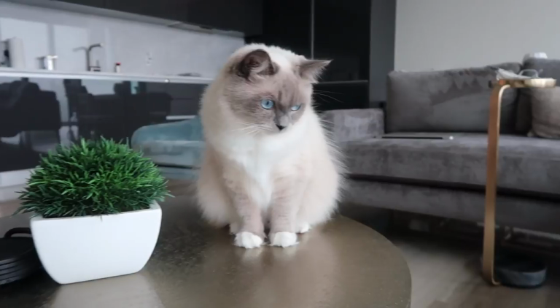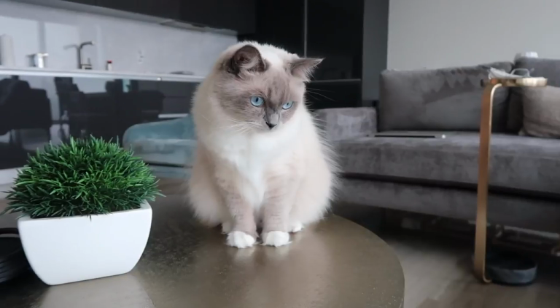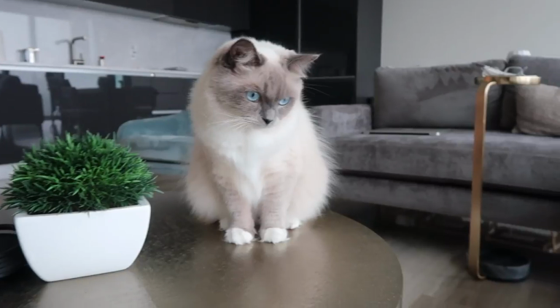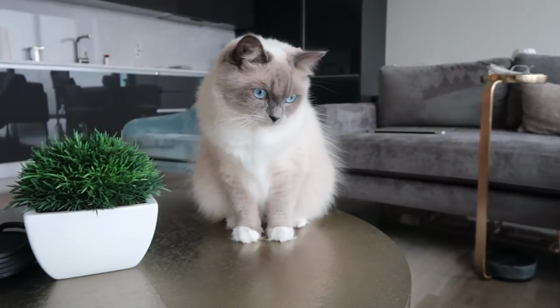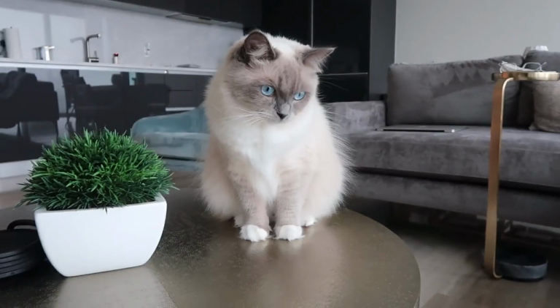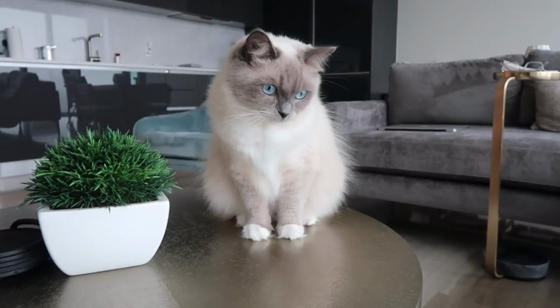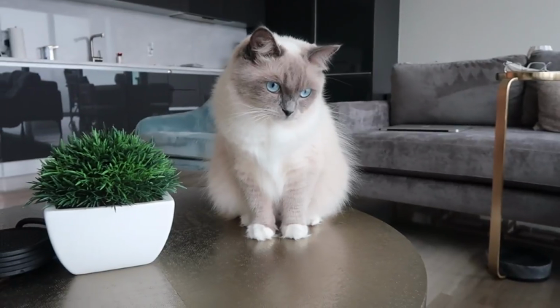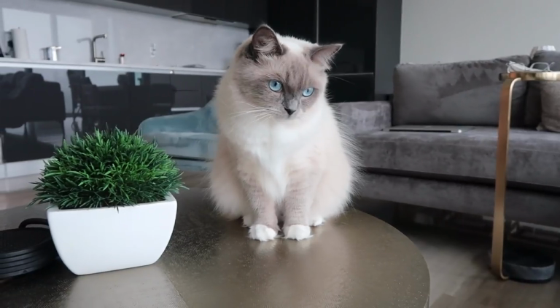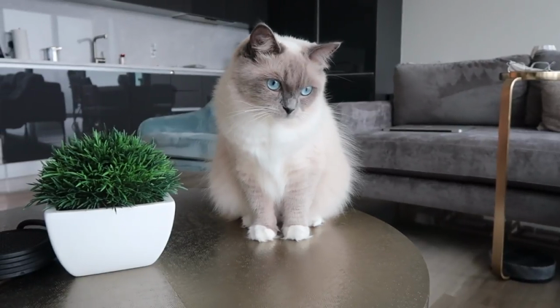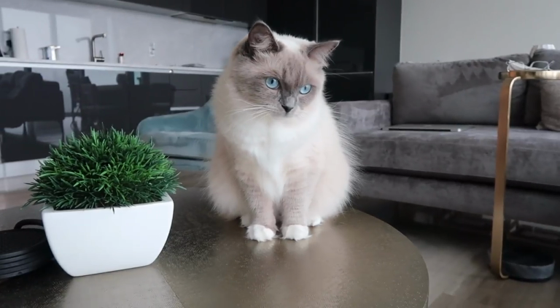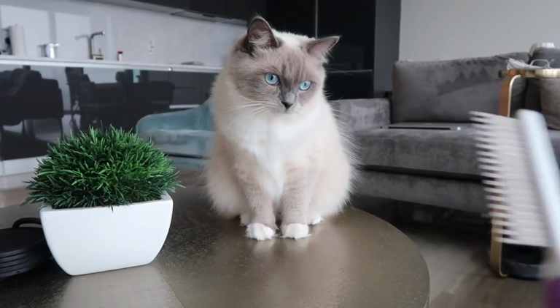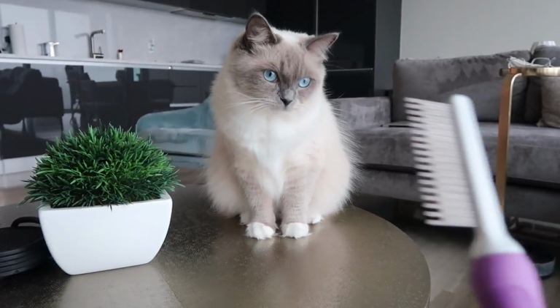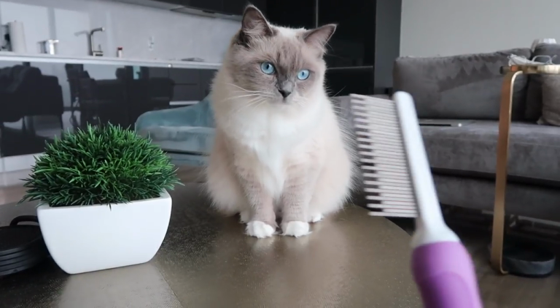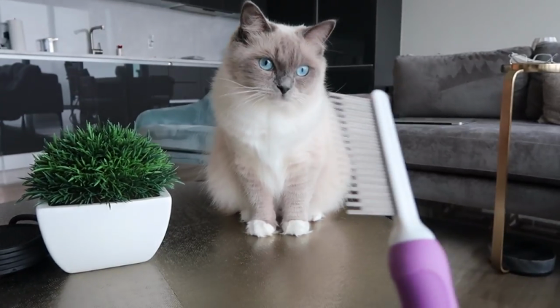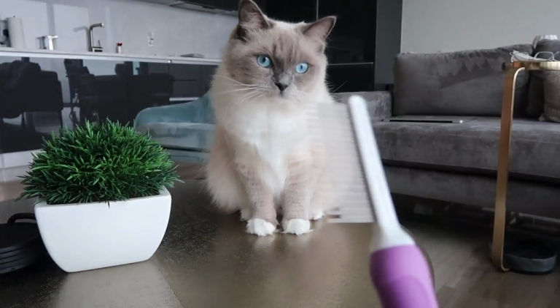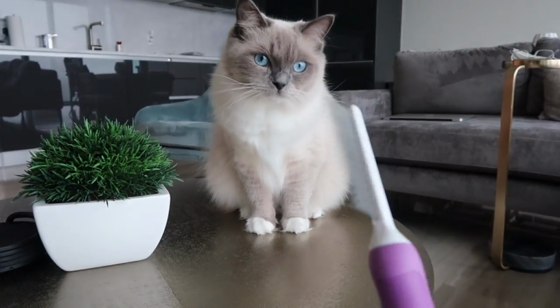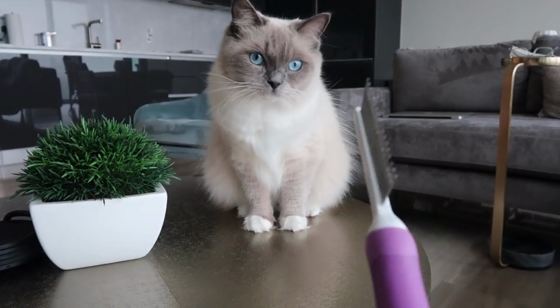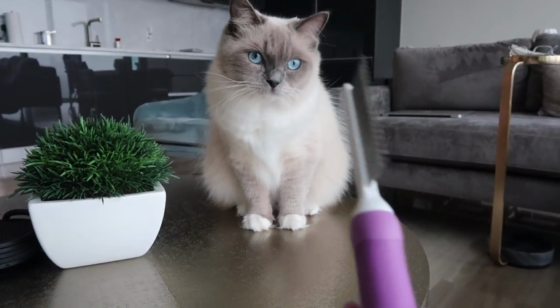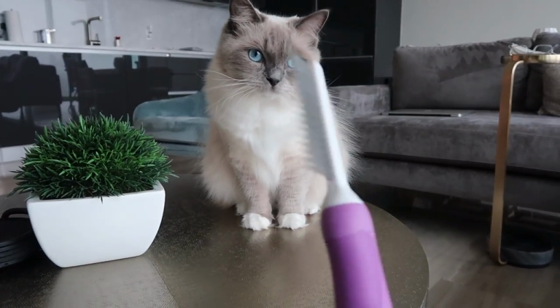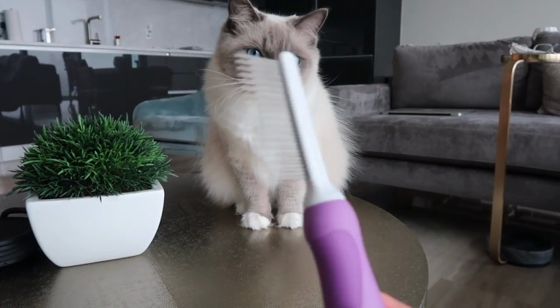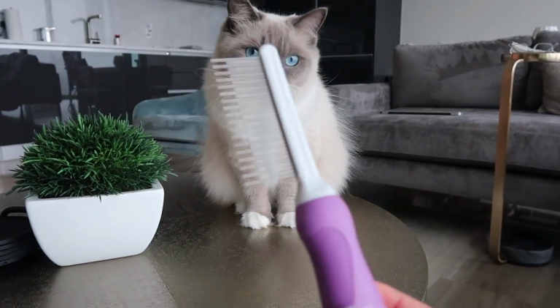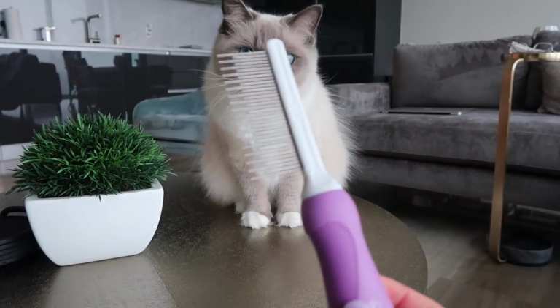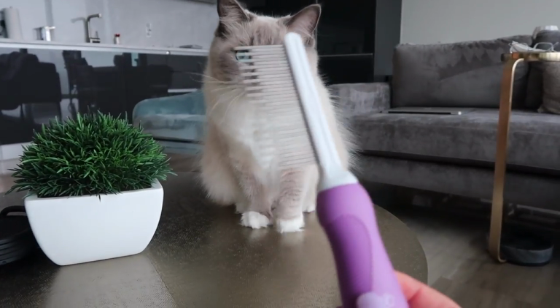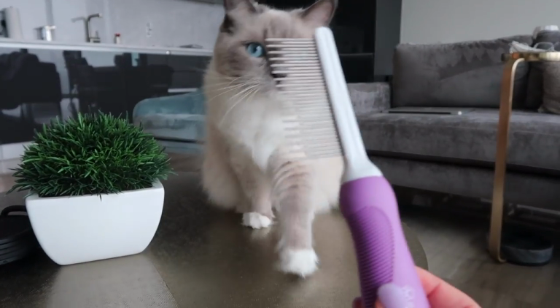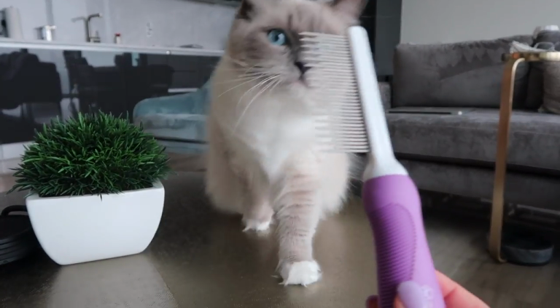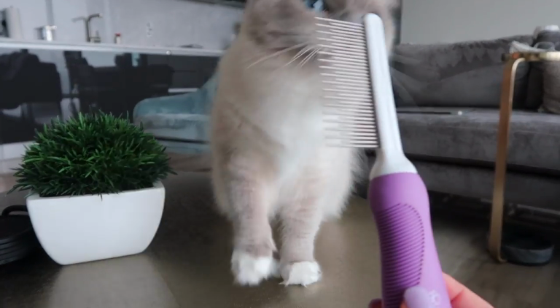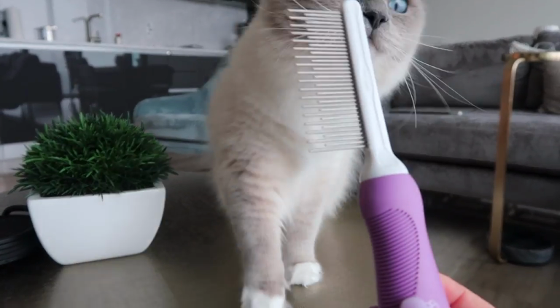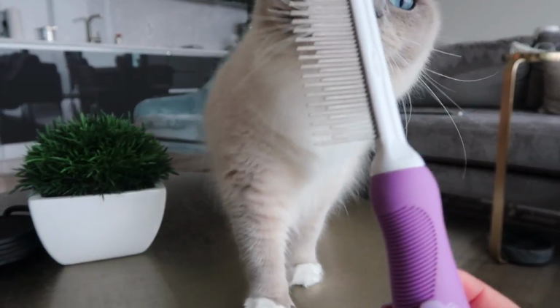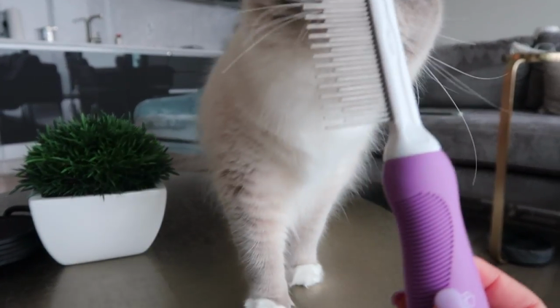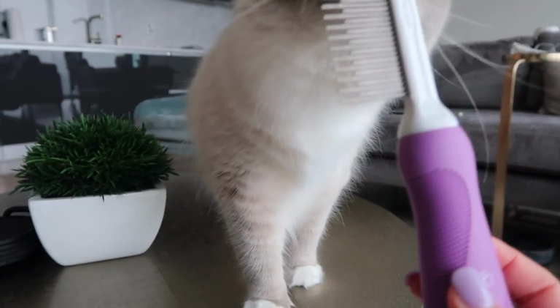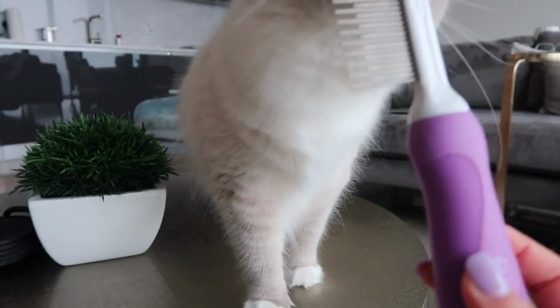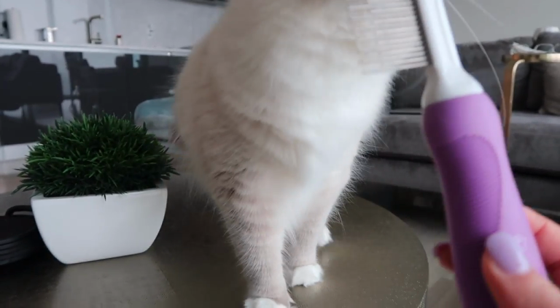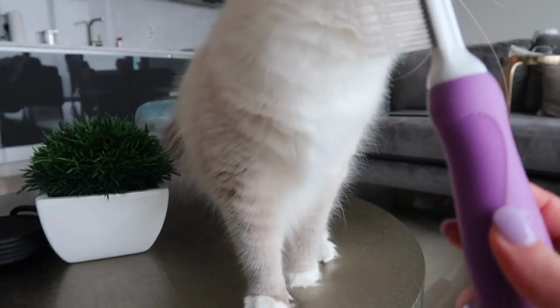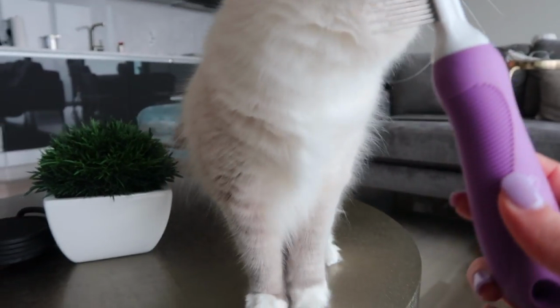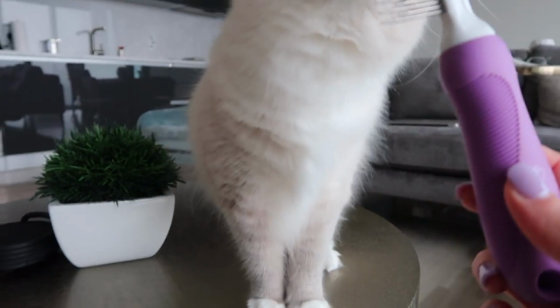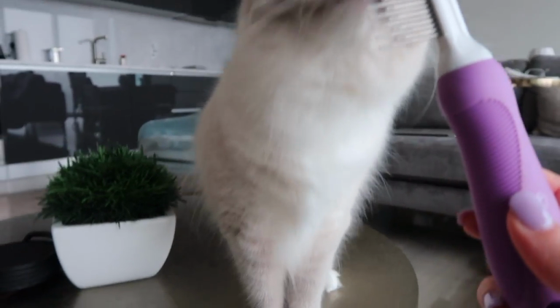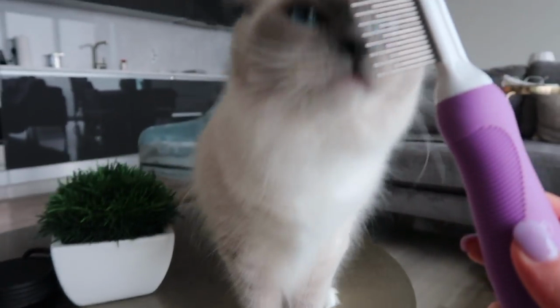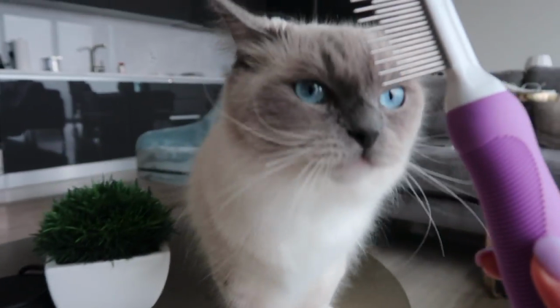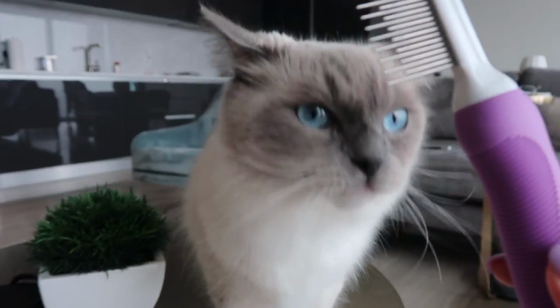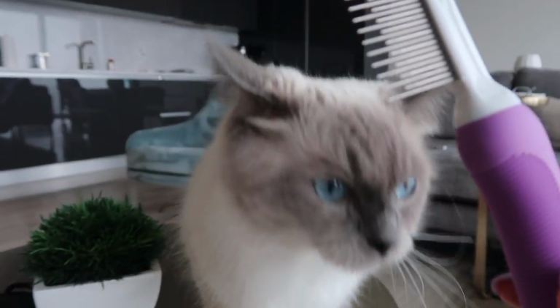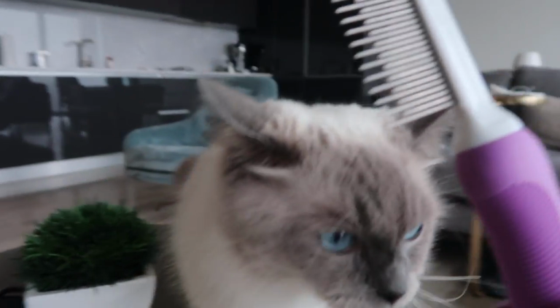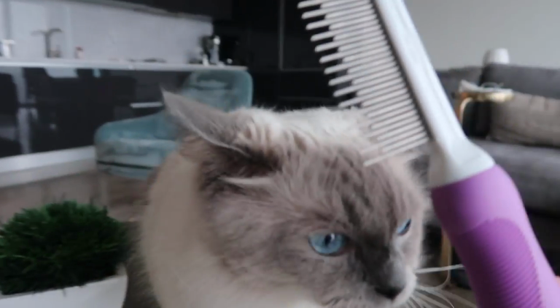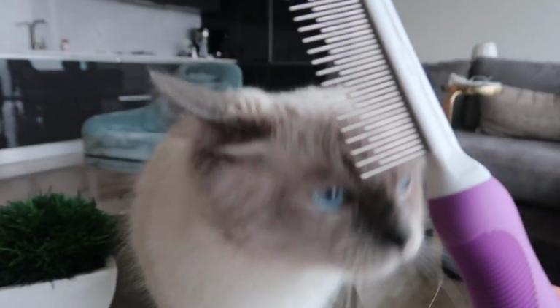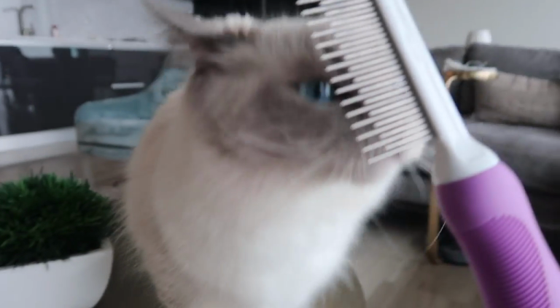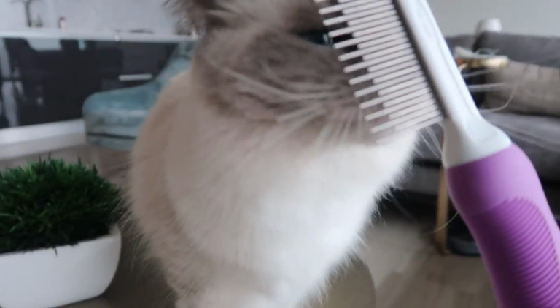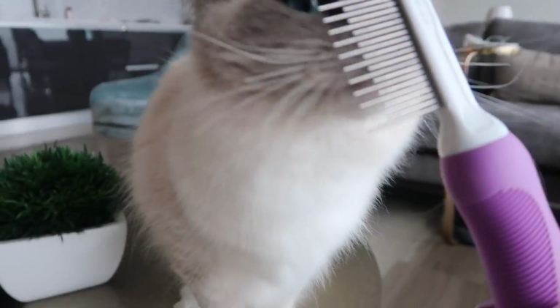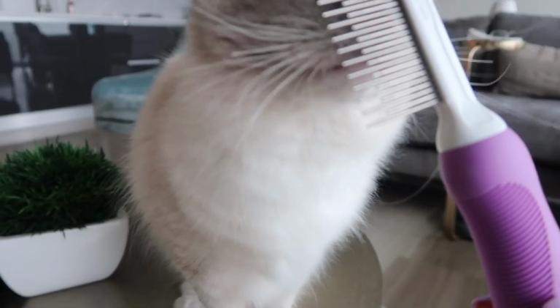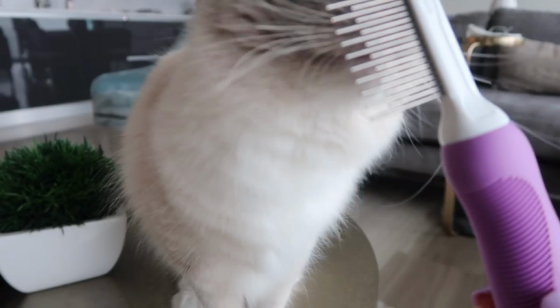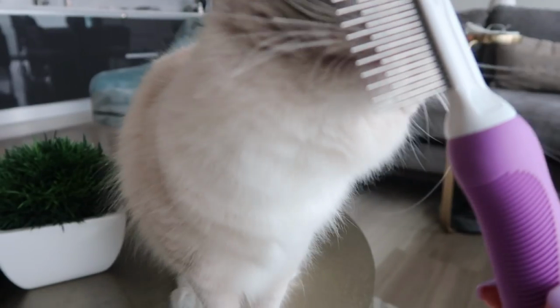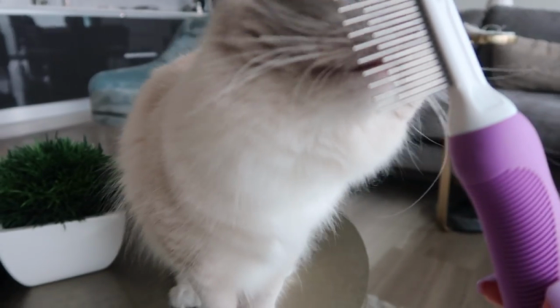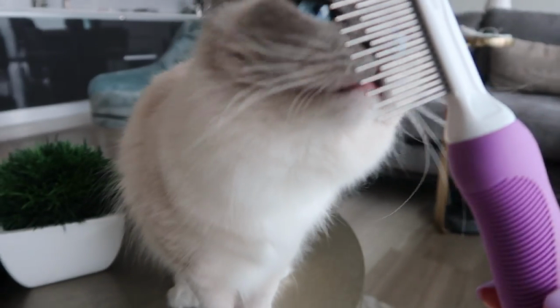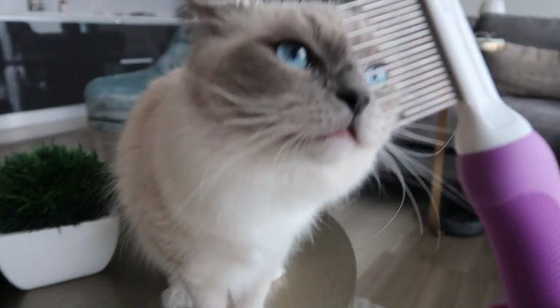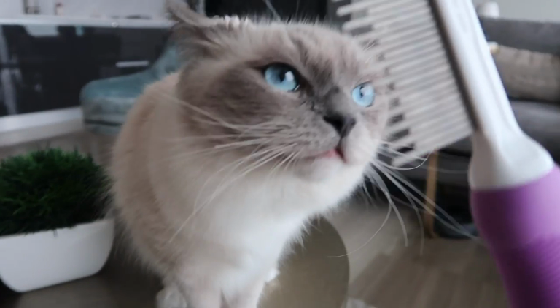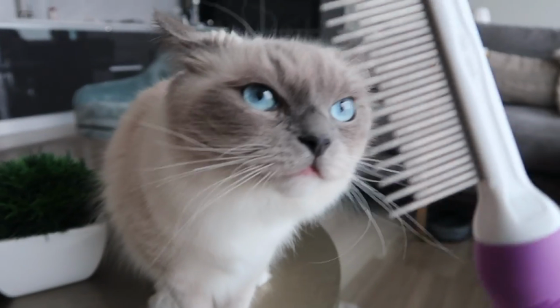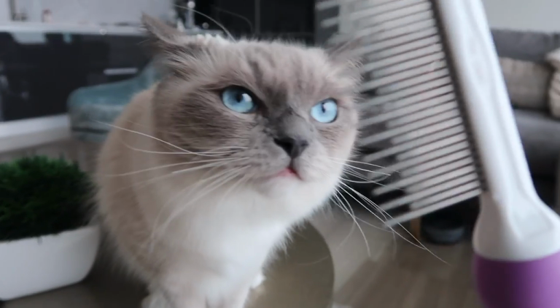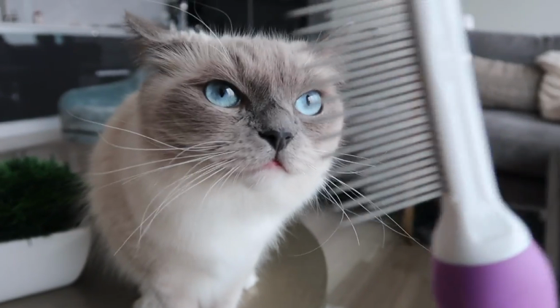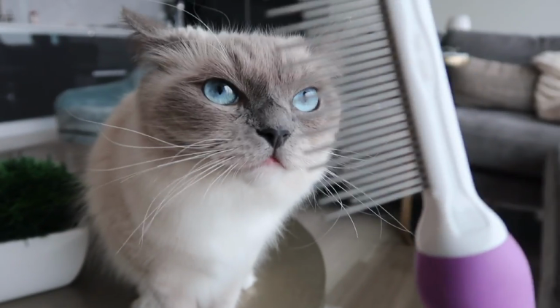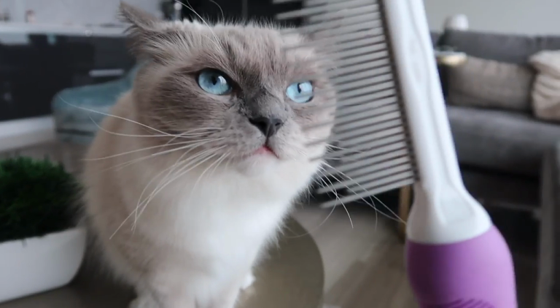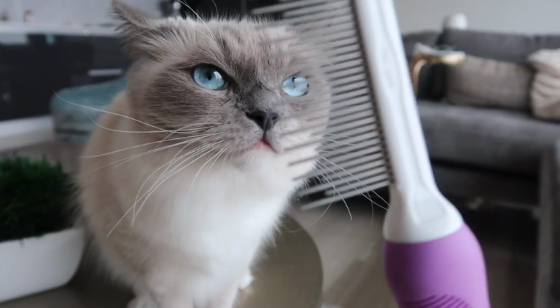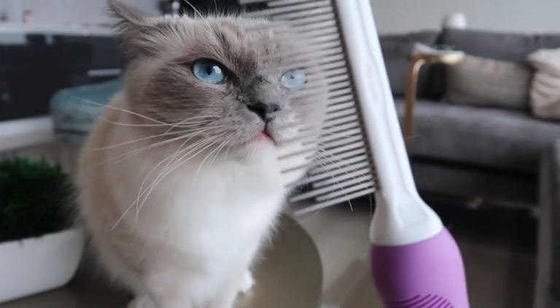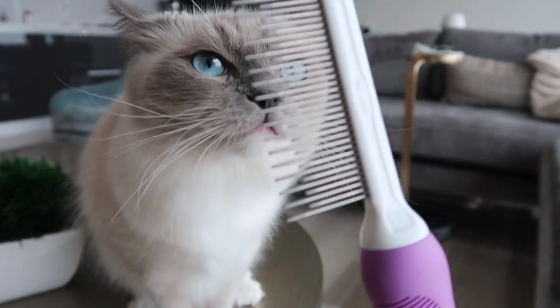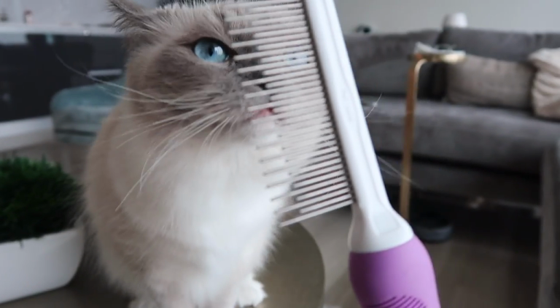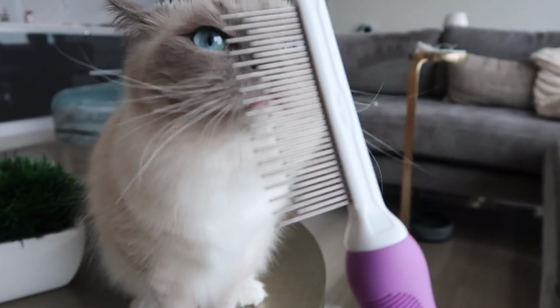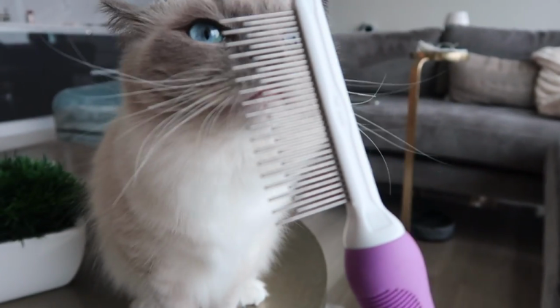It's pretty funny — whenever I take out the brush, she just runs to it. I usually let her sniff it so she's familiar with the brush.